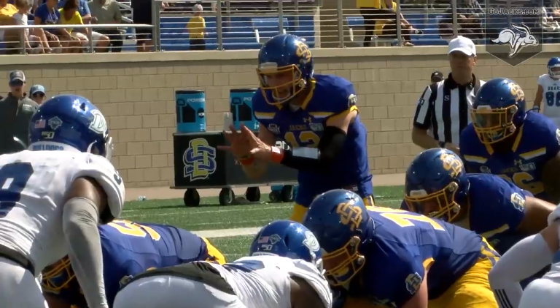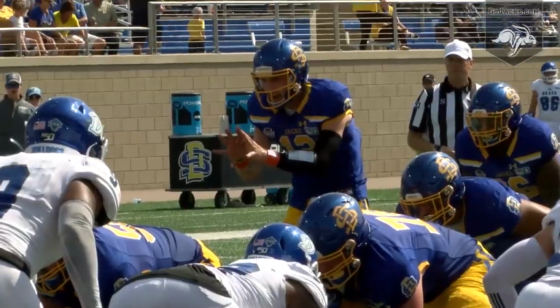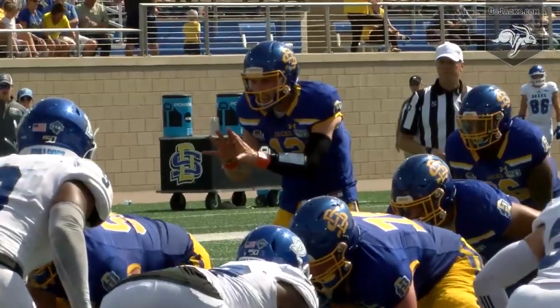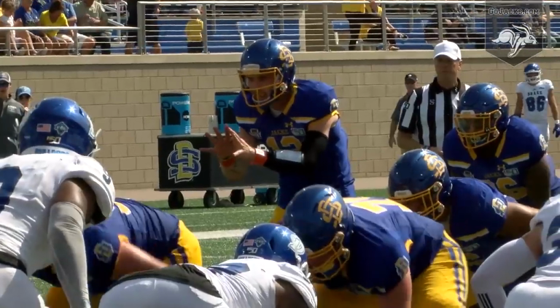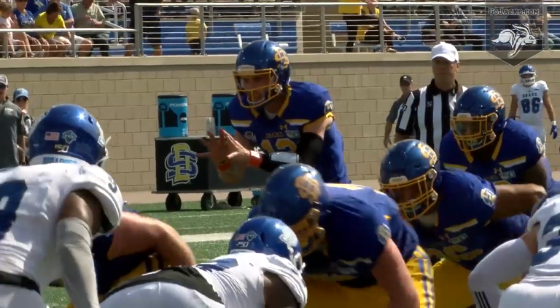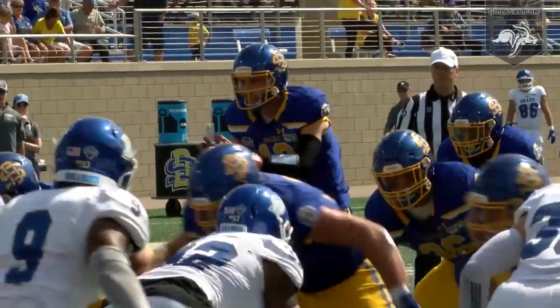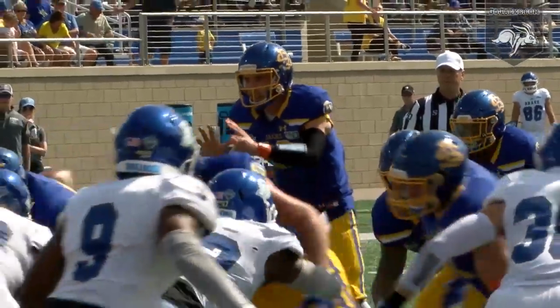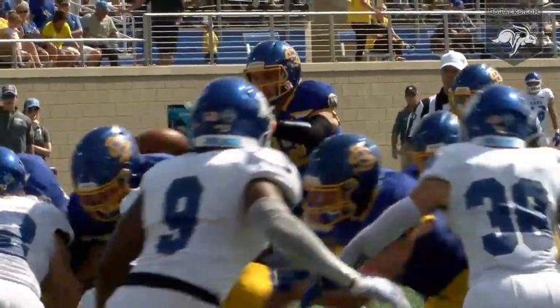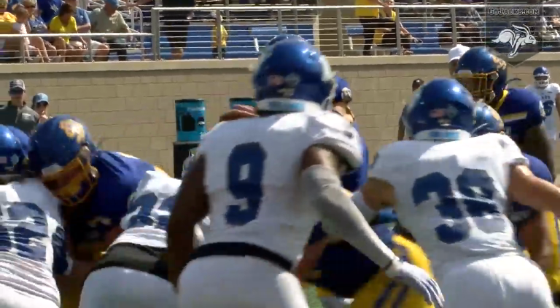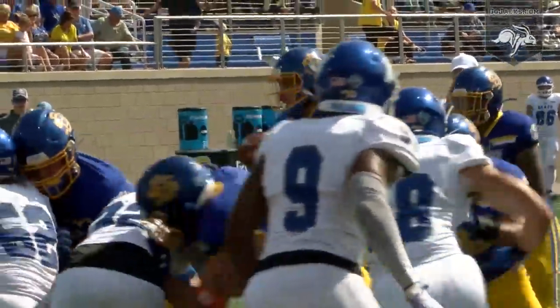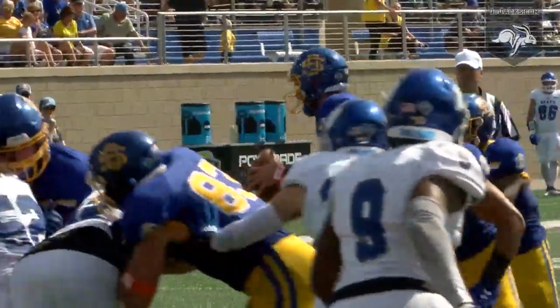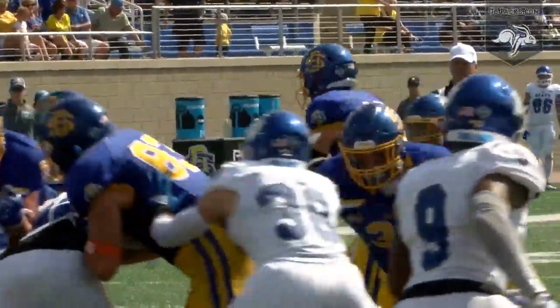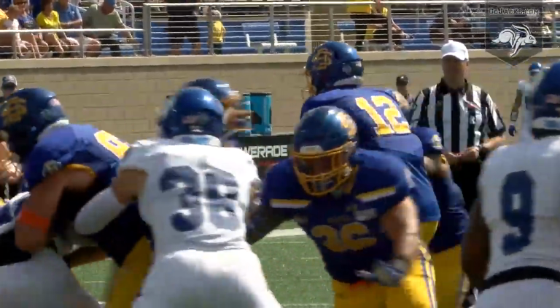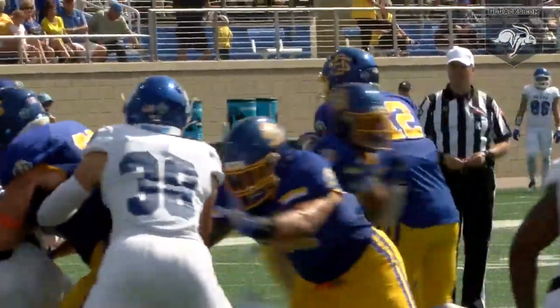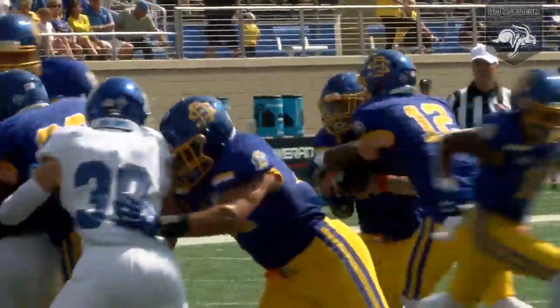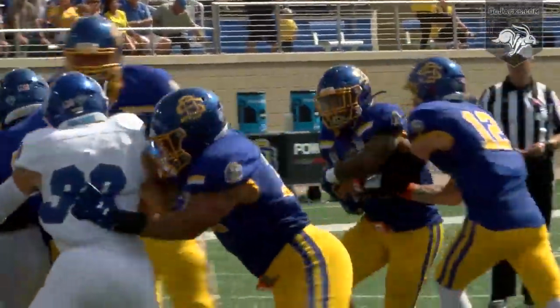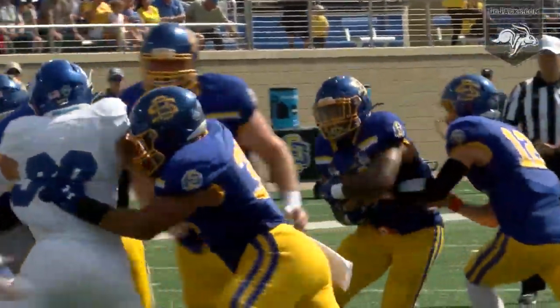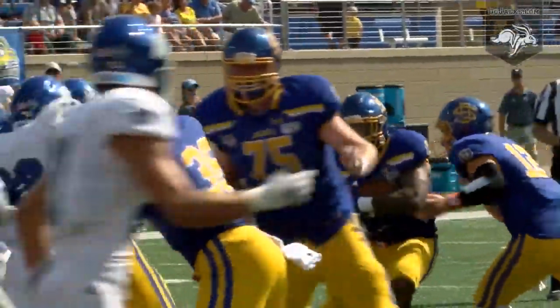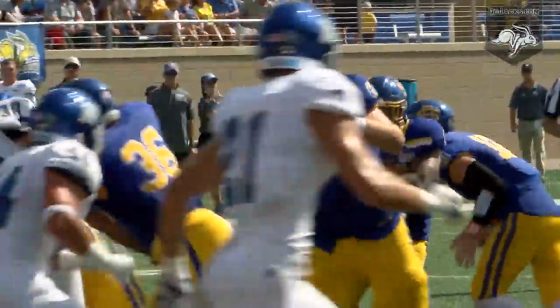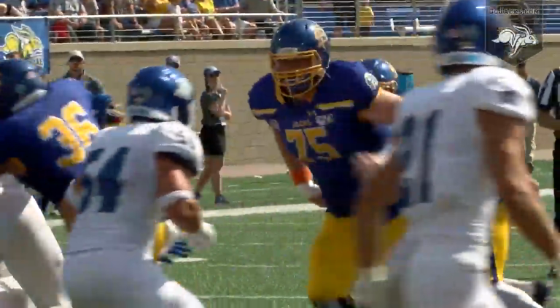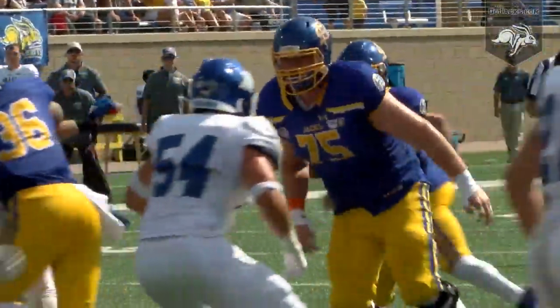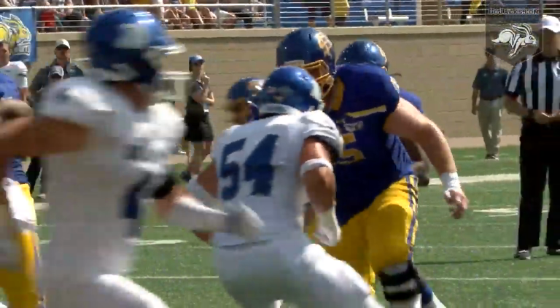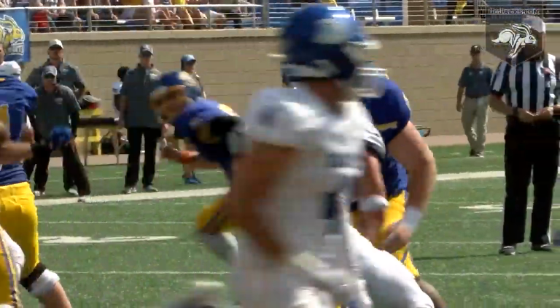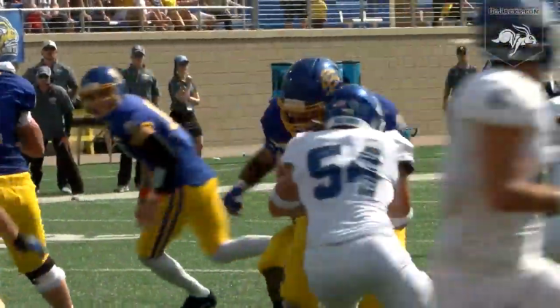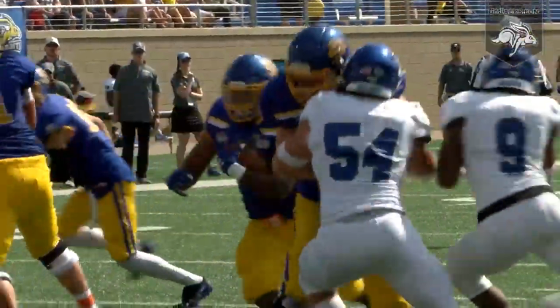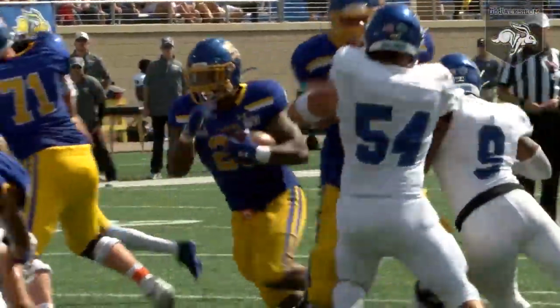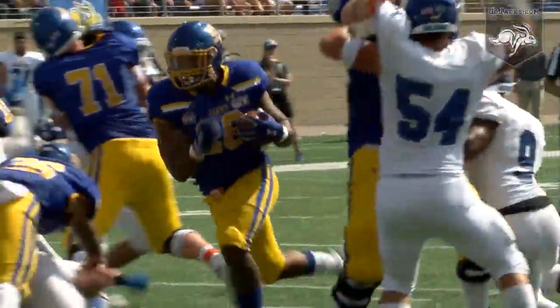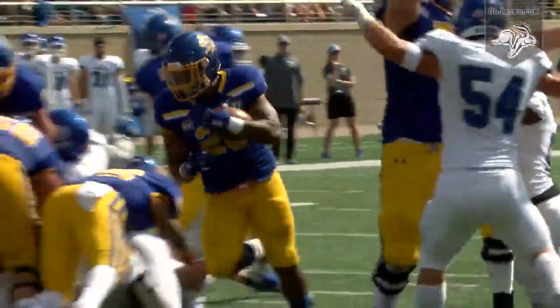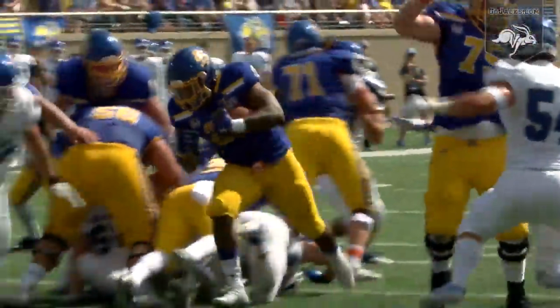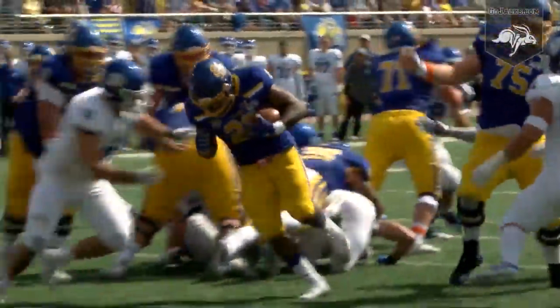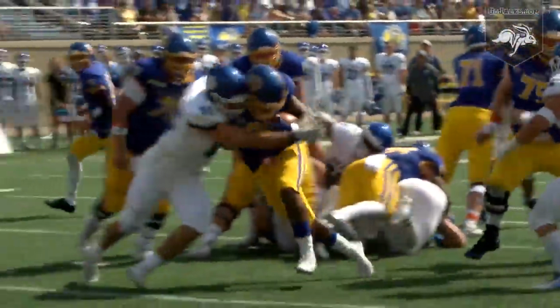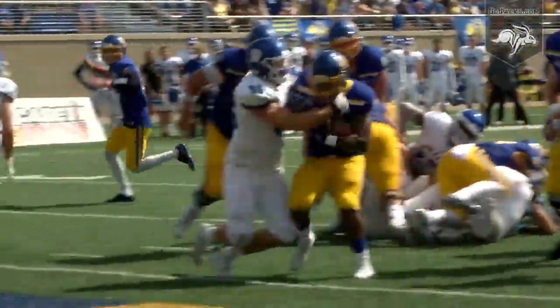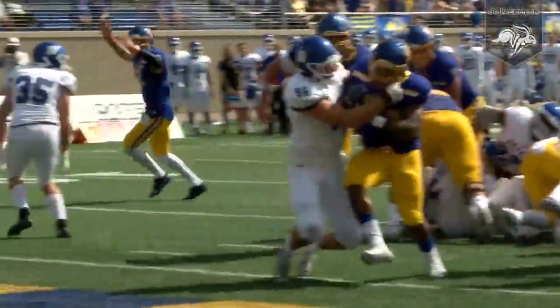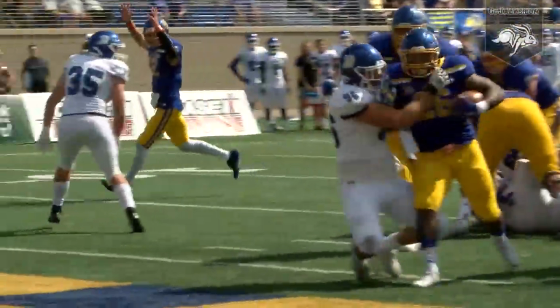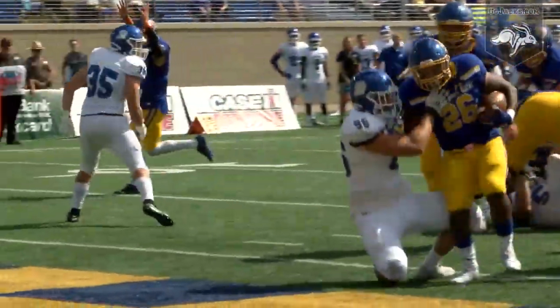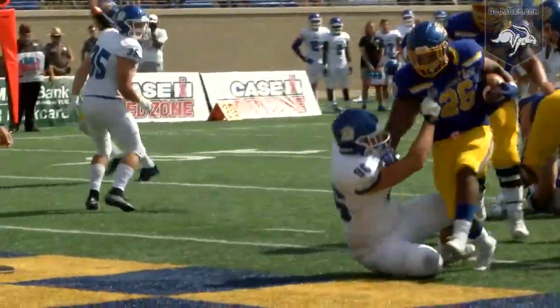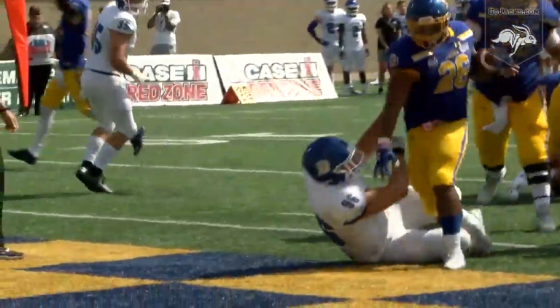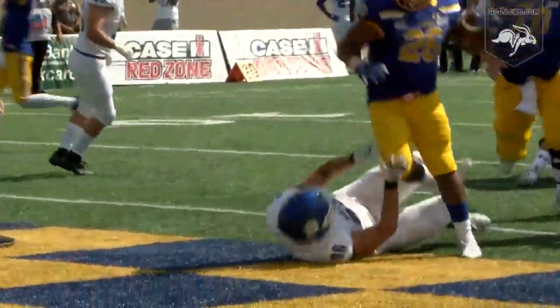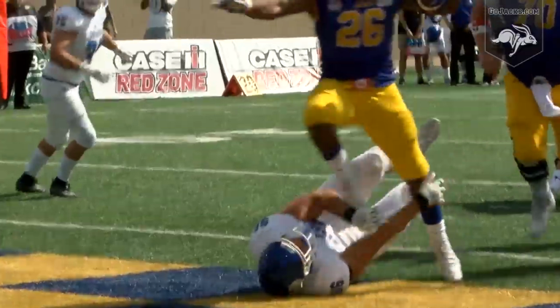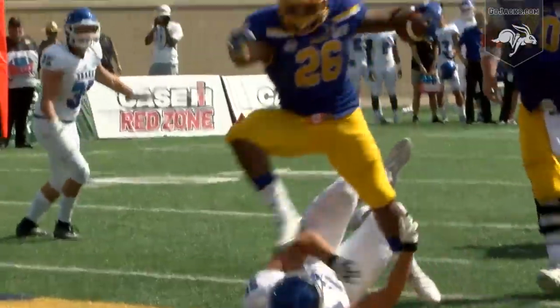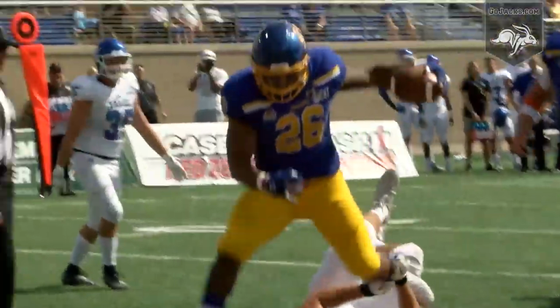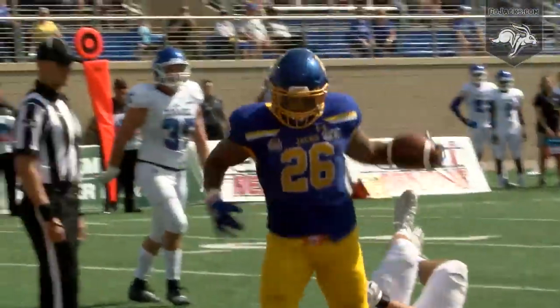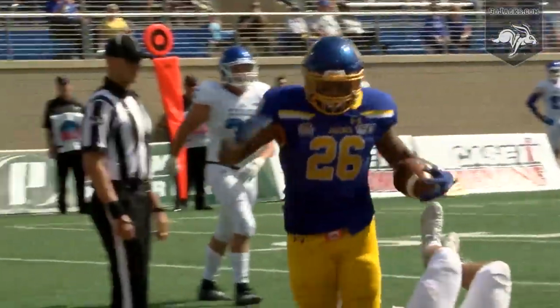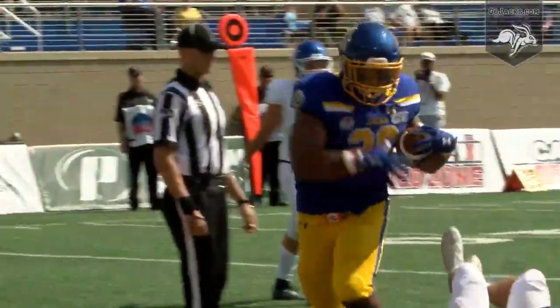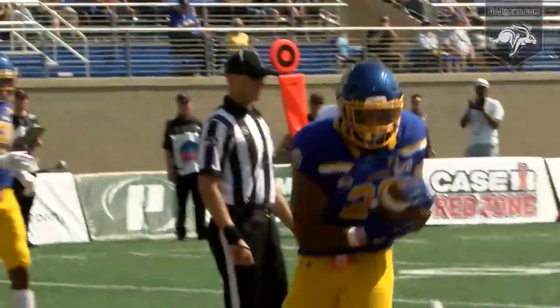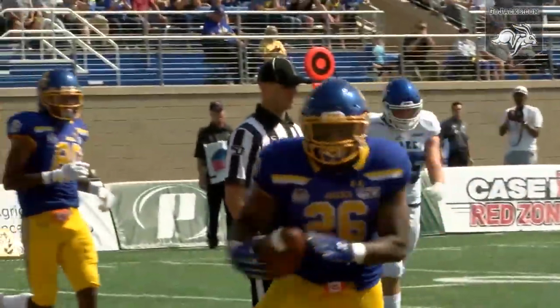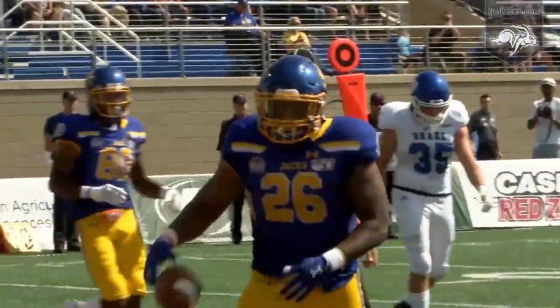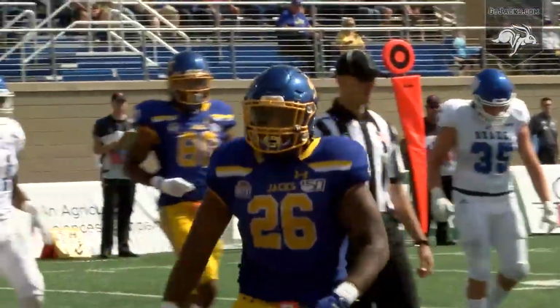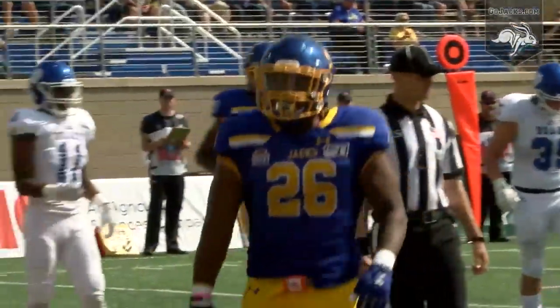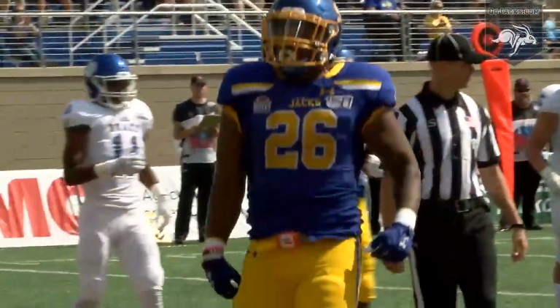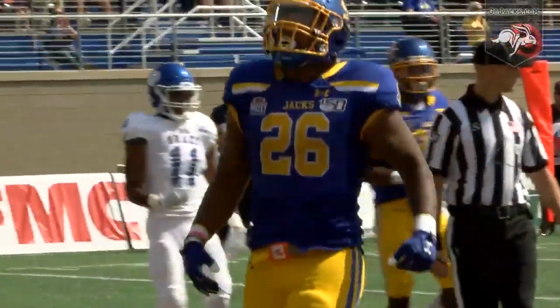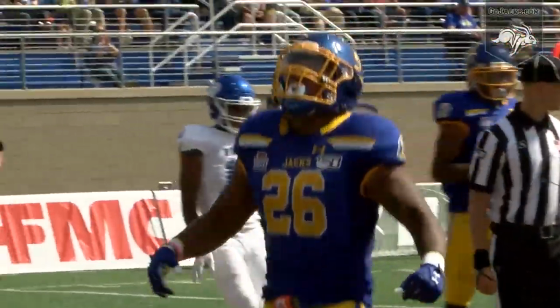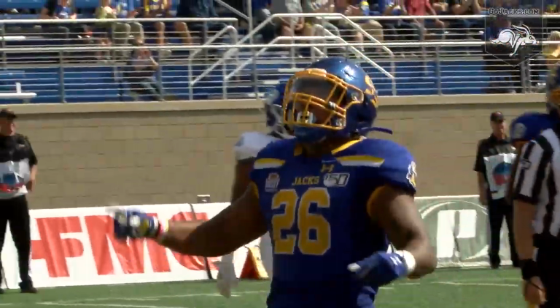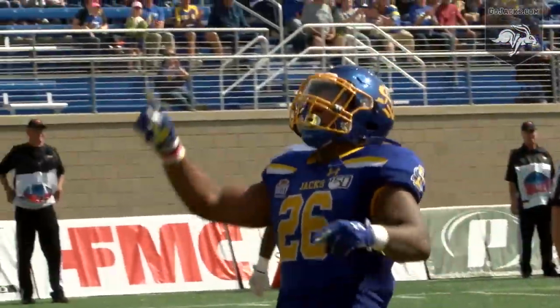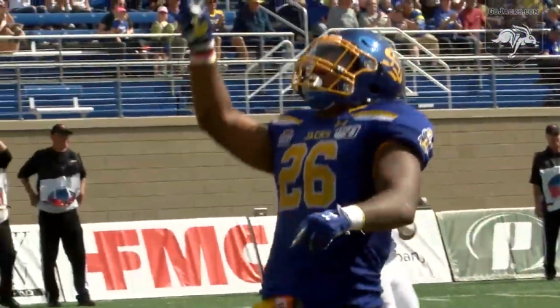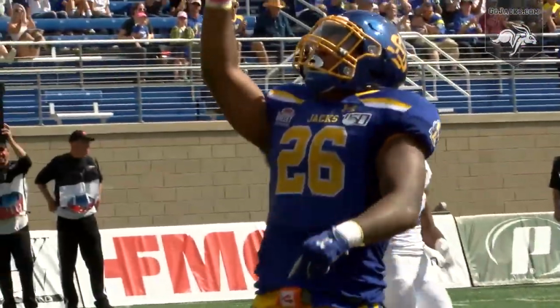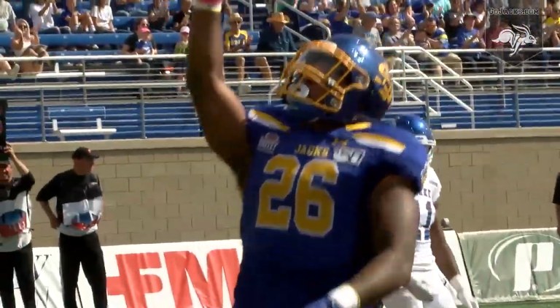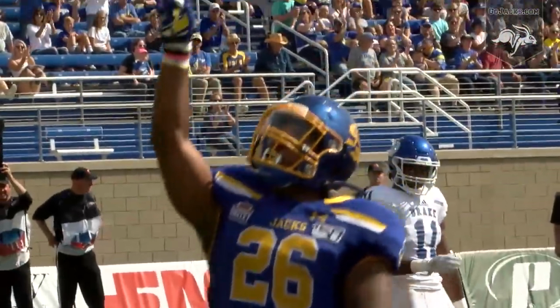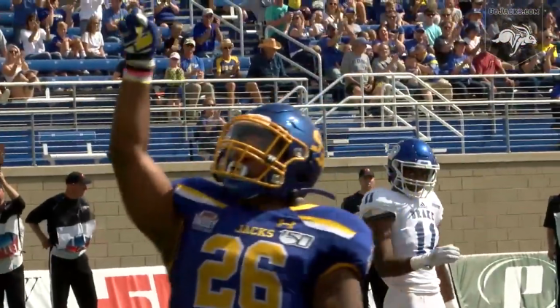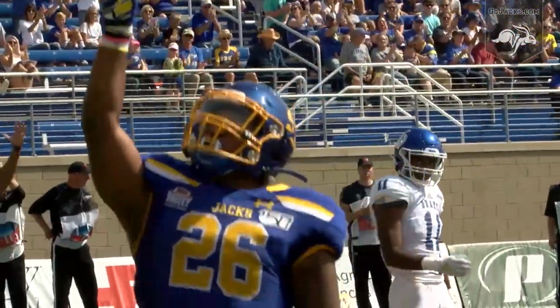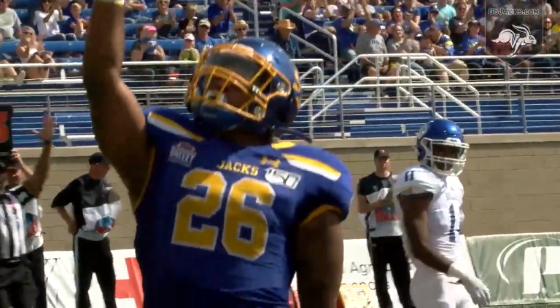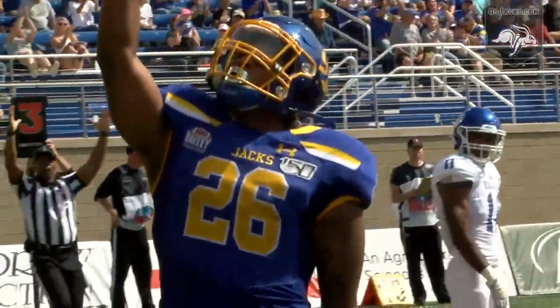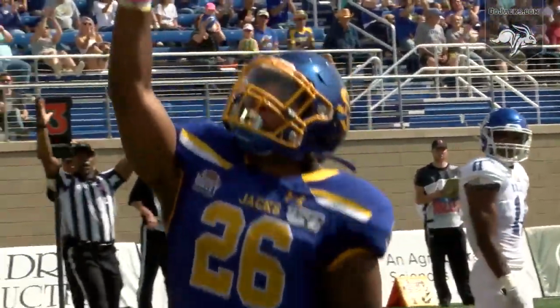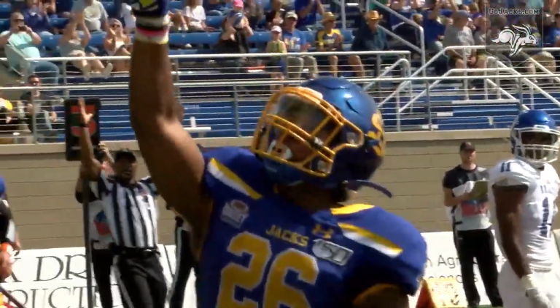Daniel behind Nelson in the pistol. It is a handoff to Daniel up the middle, and he's into the end zone. Mikey Daniel scores, touchdown Jackrabbits!